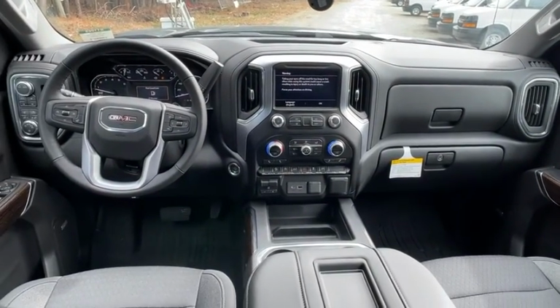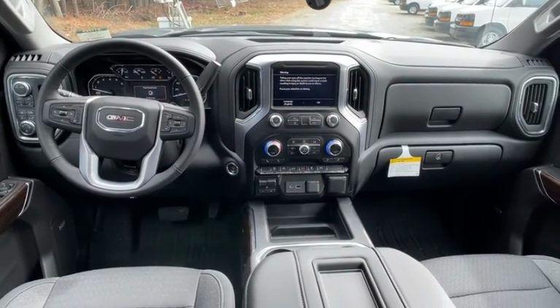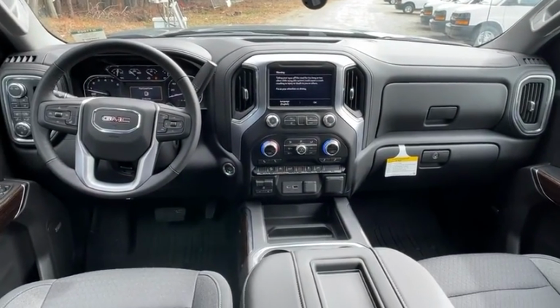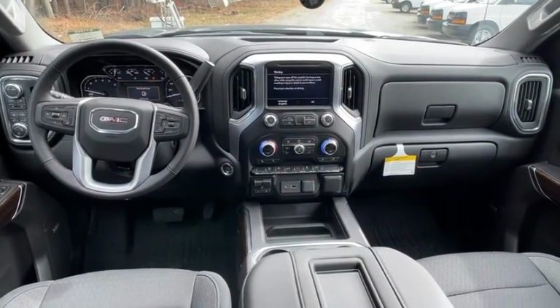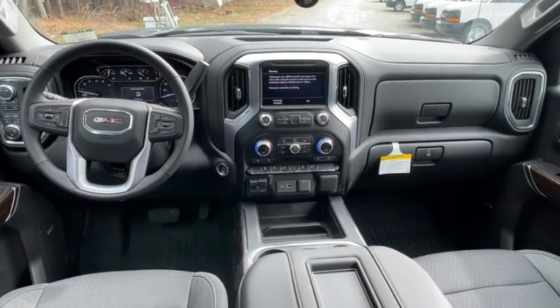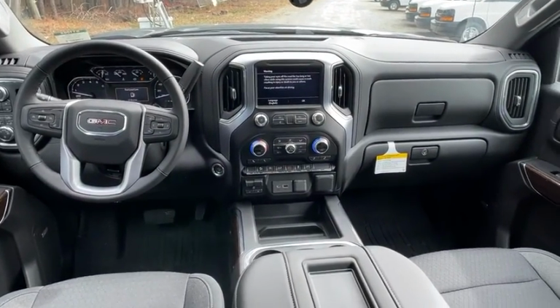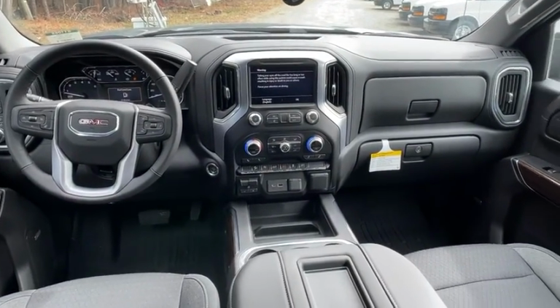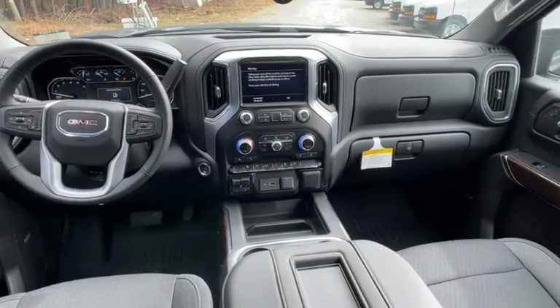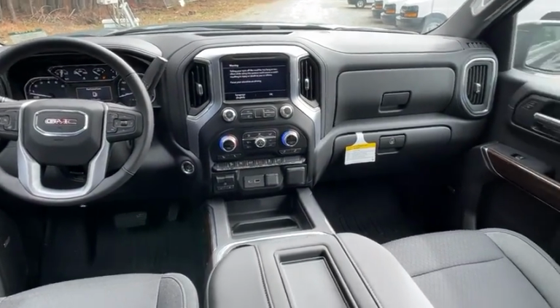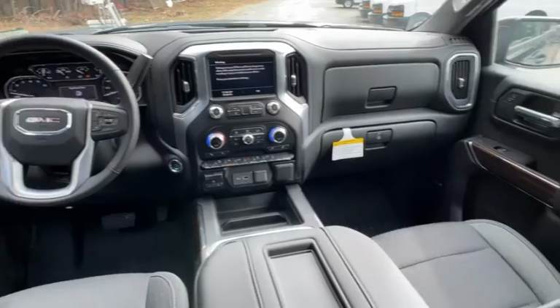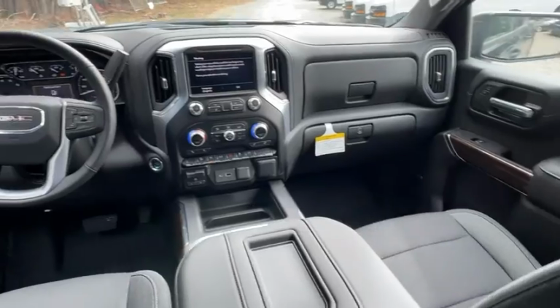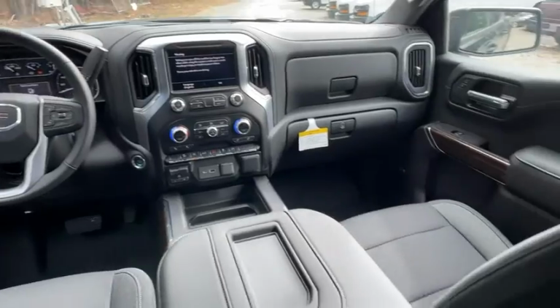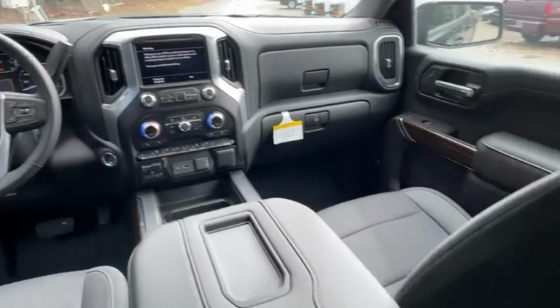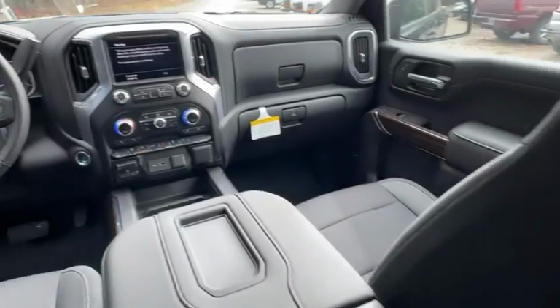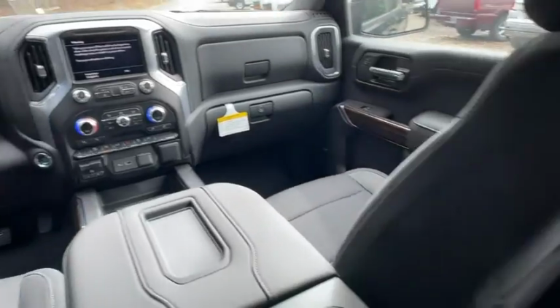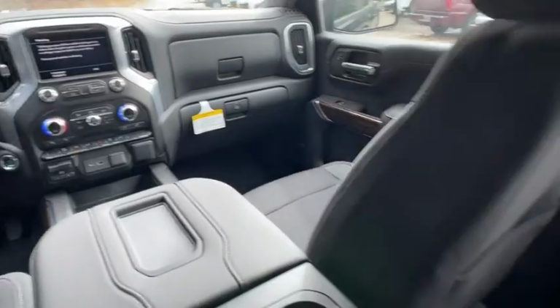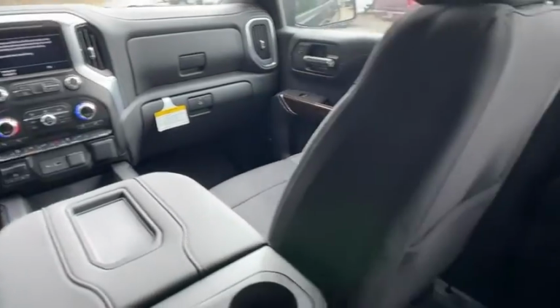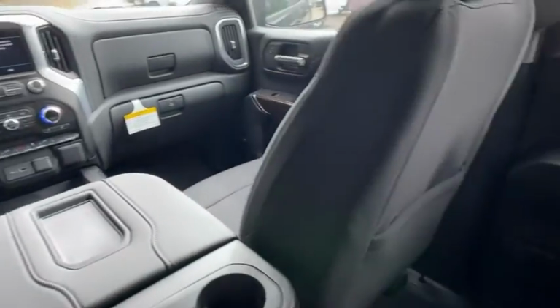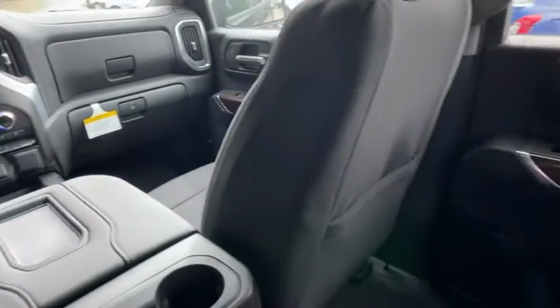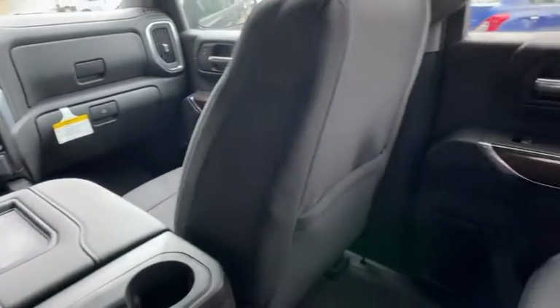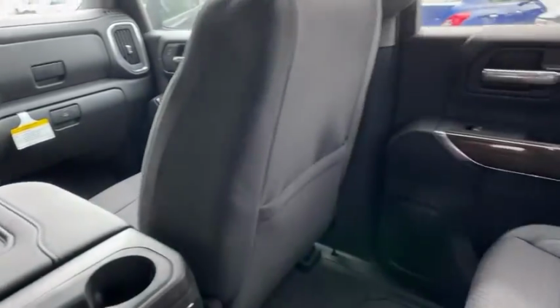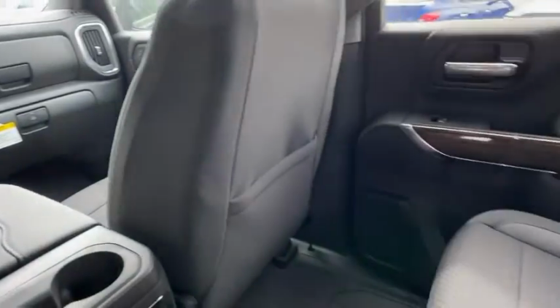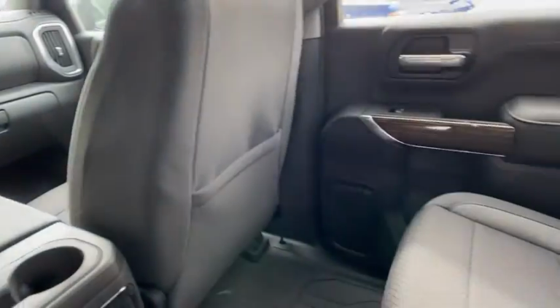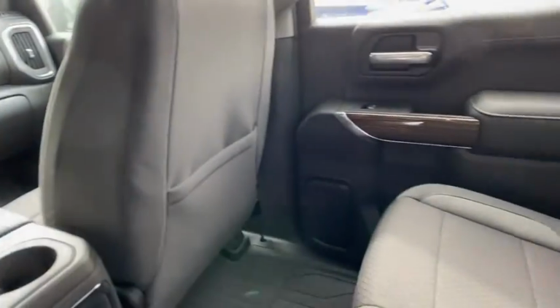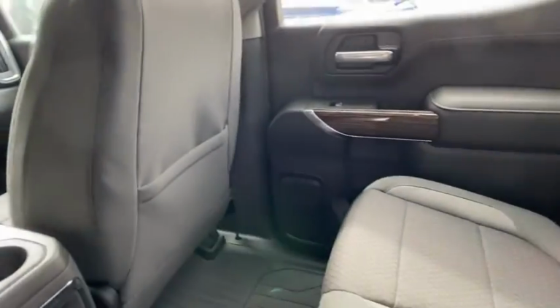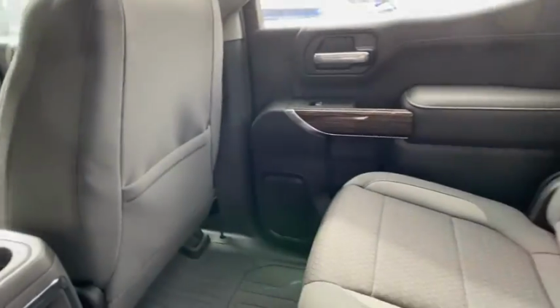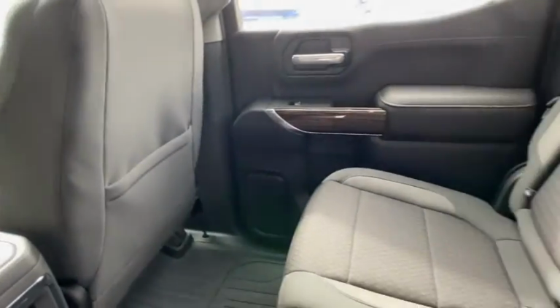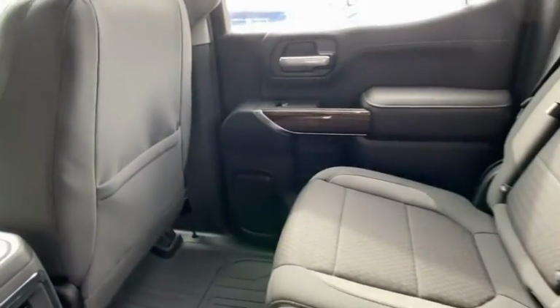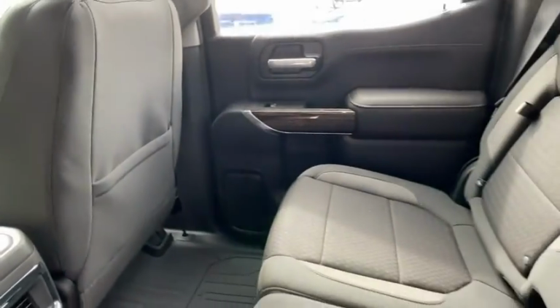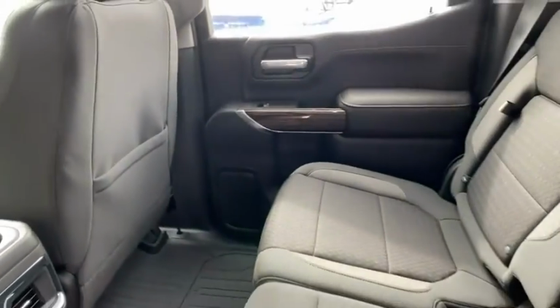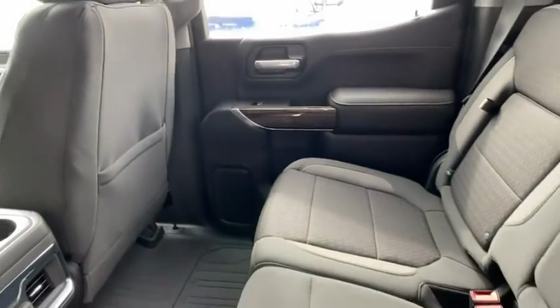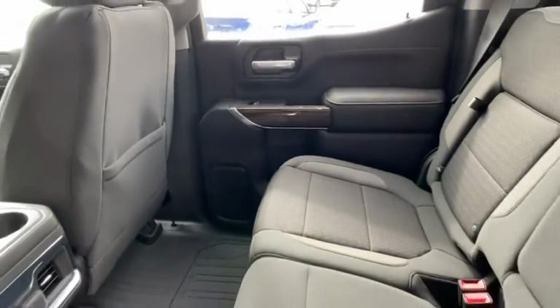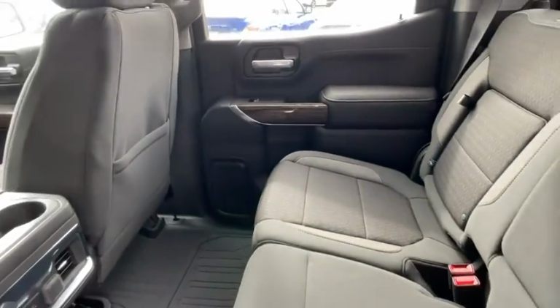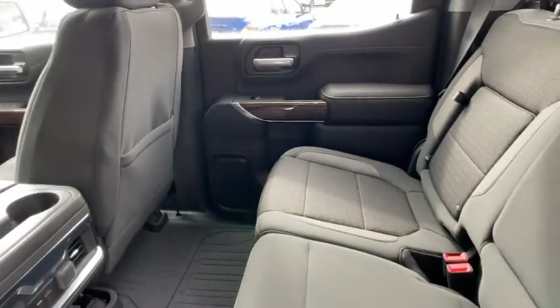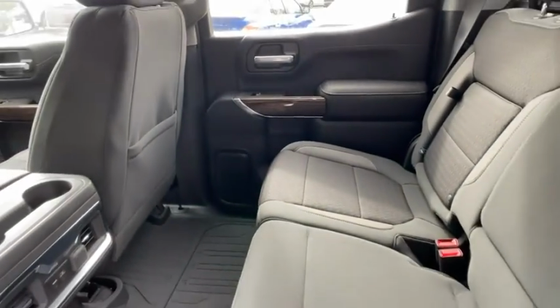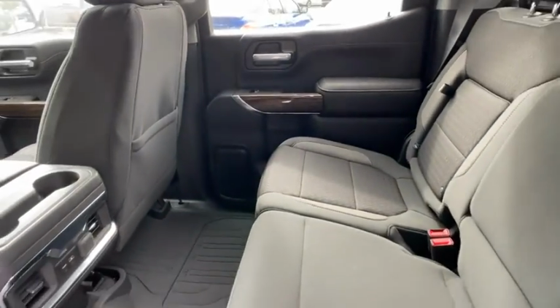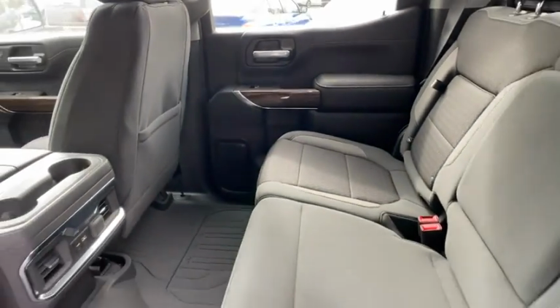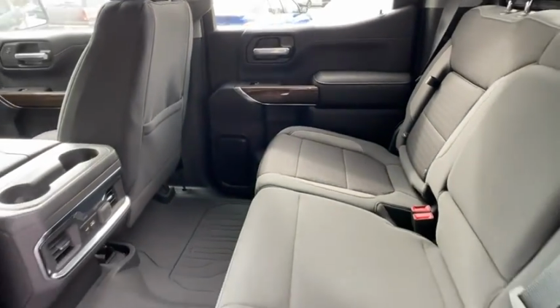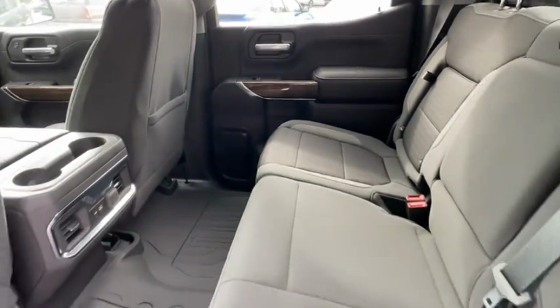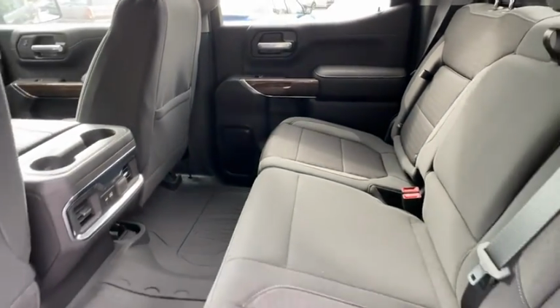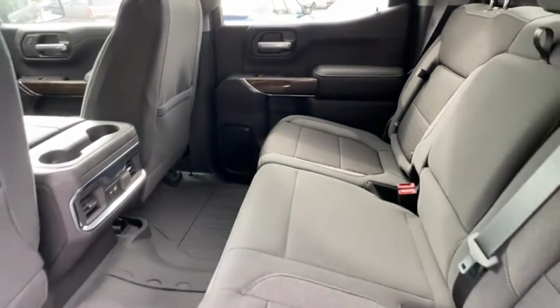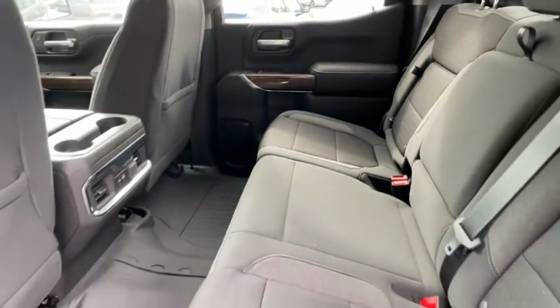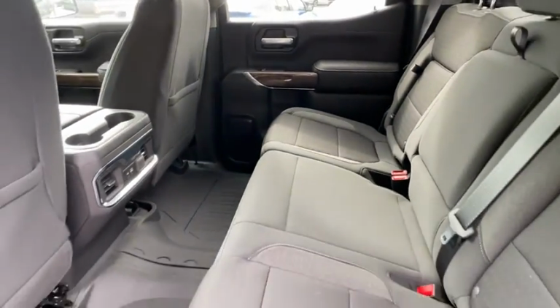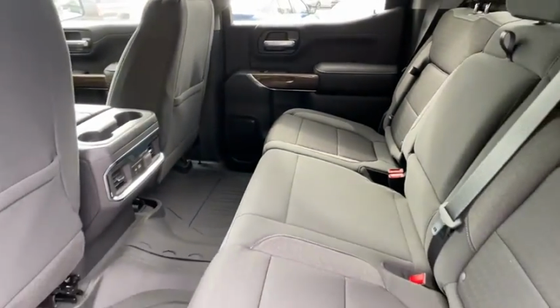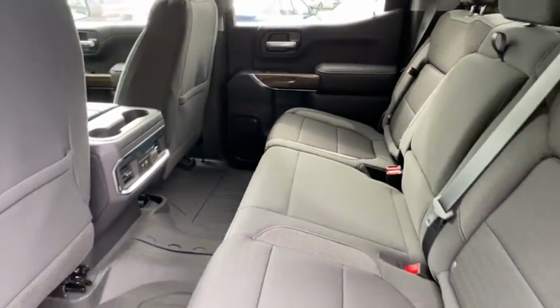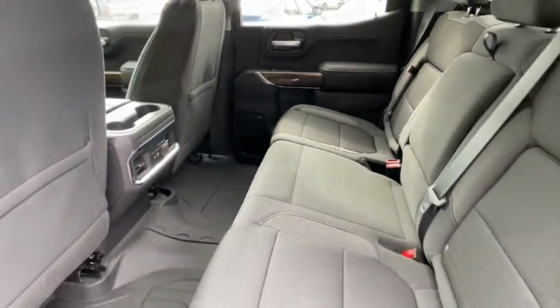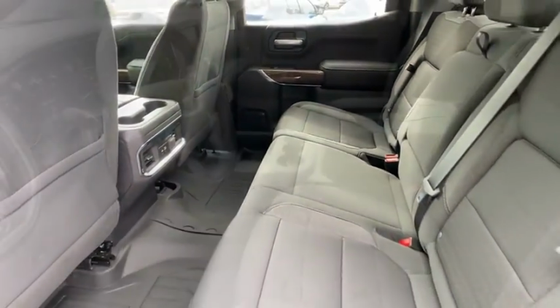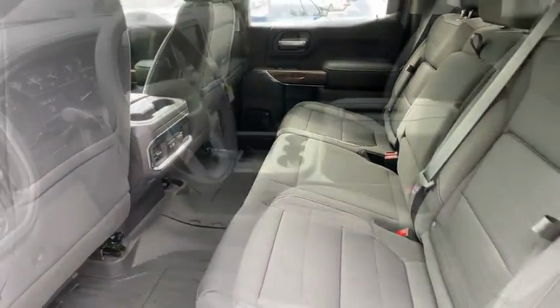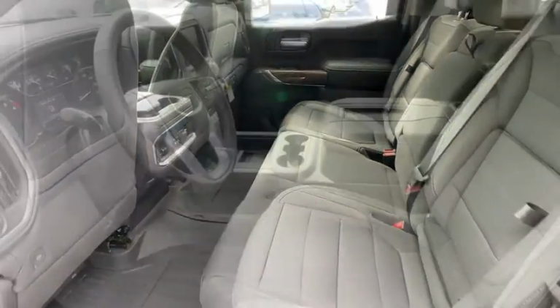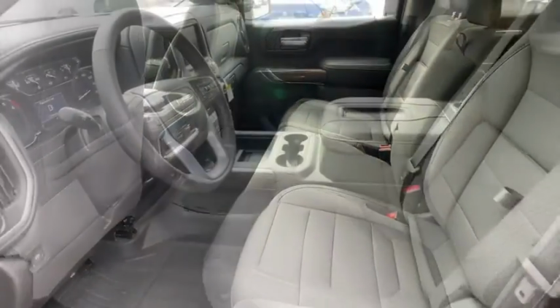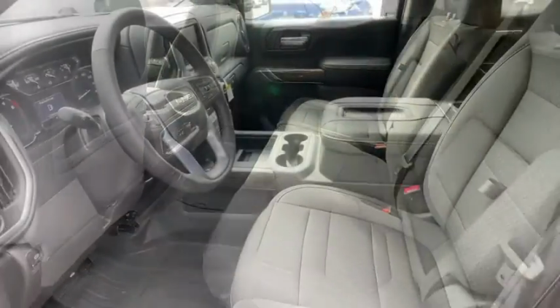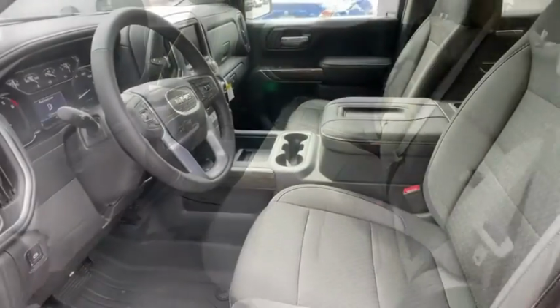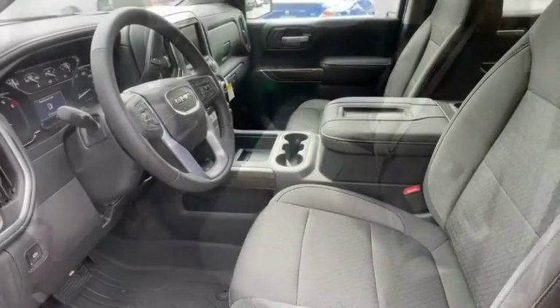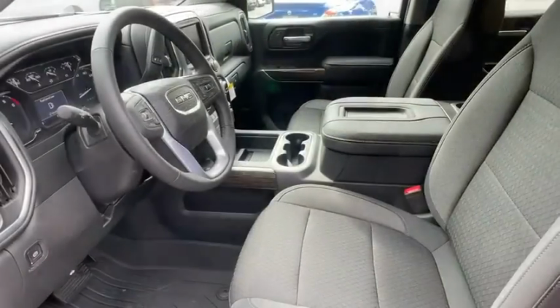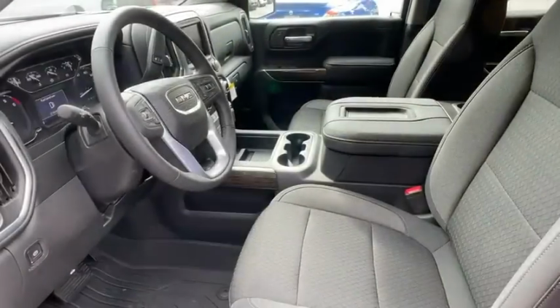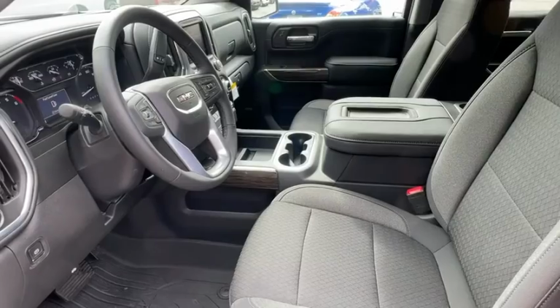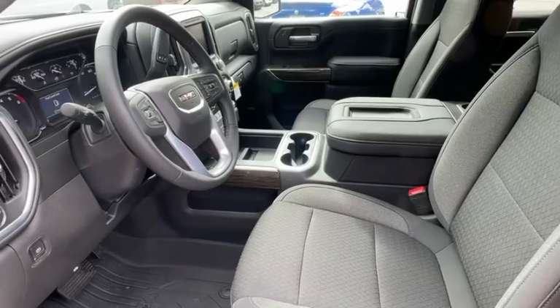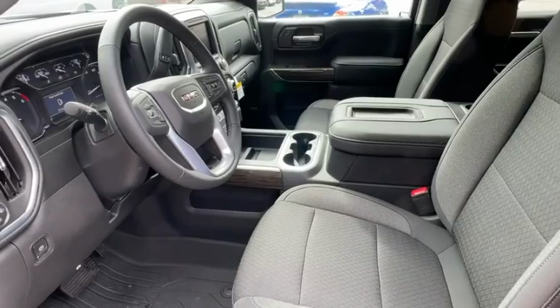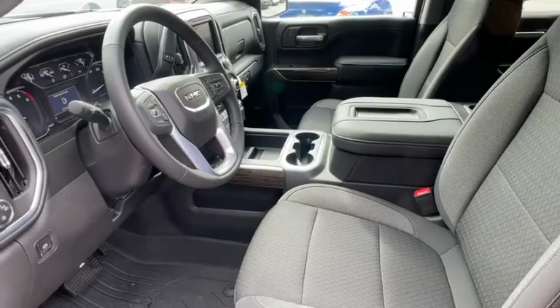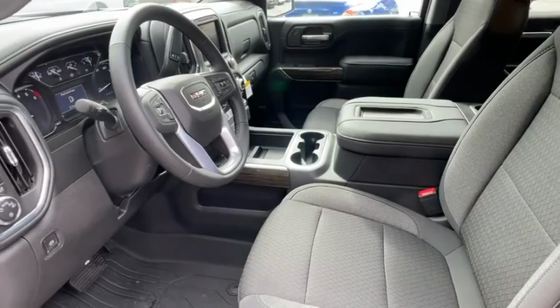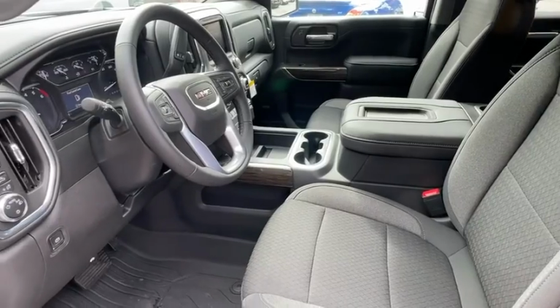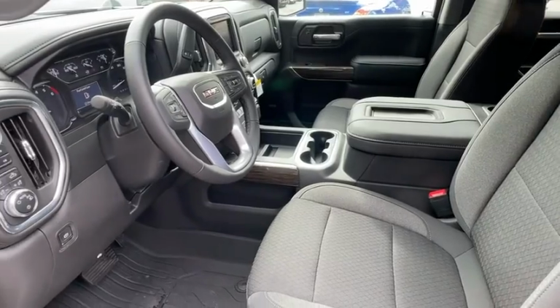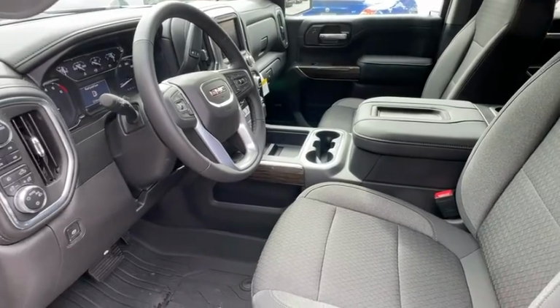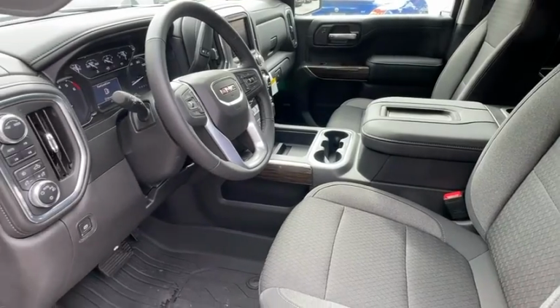Cruise control, AM-FM stereo radio, climate control, universal garage door opener, heated steering wheel, power windows.